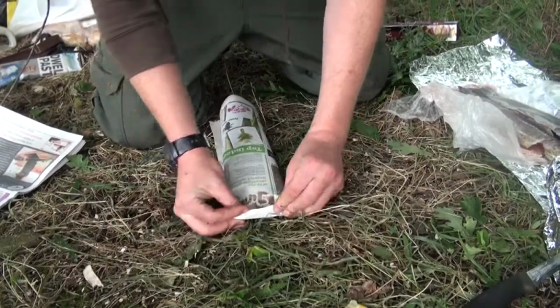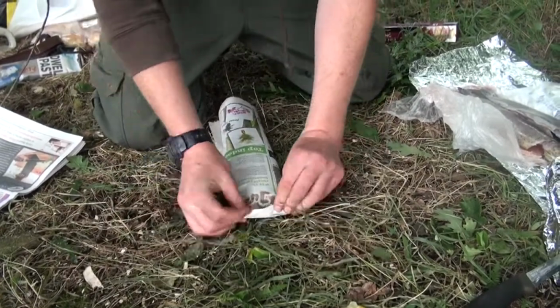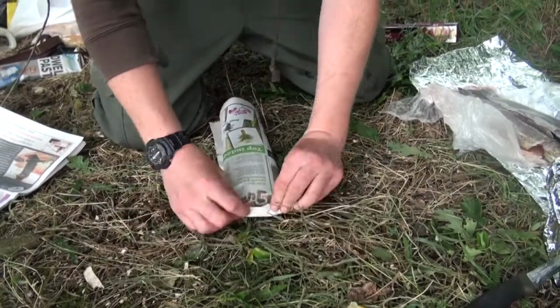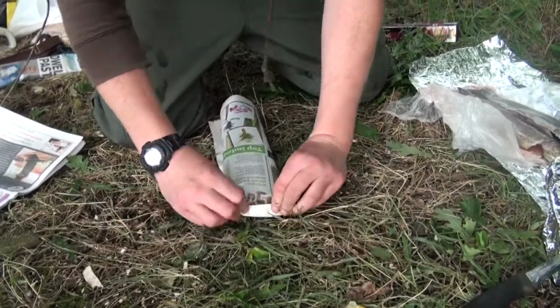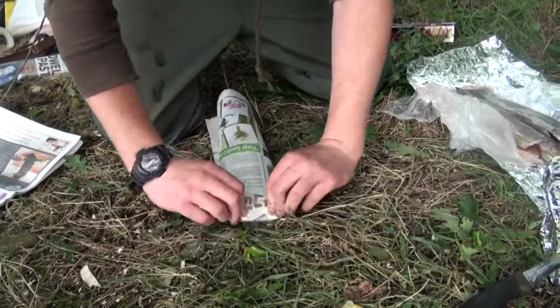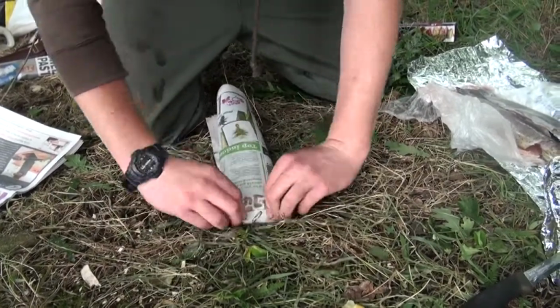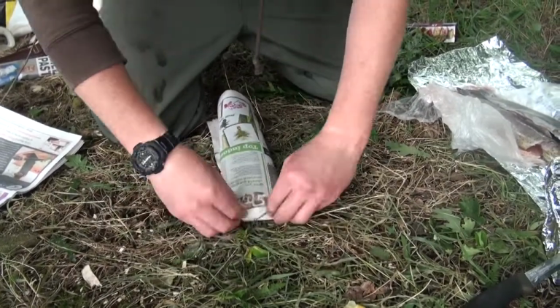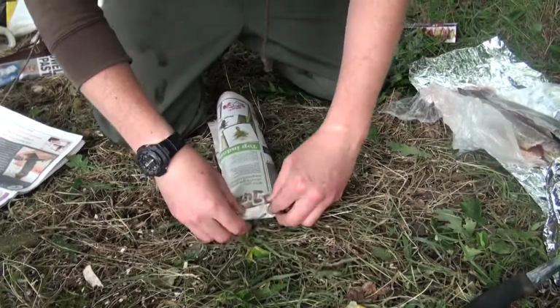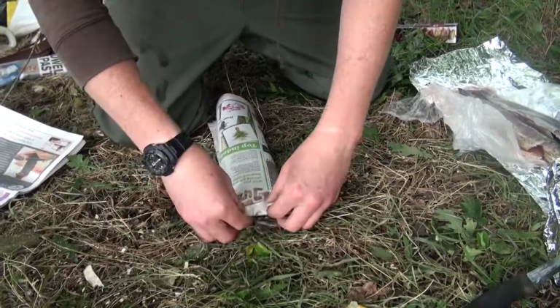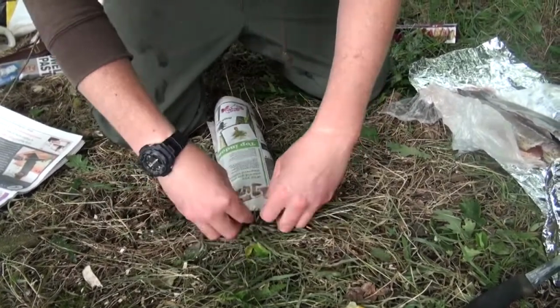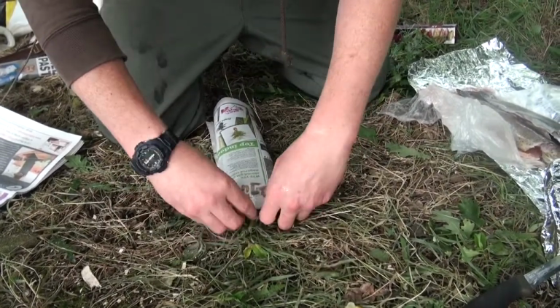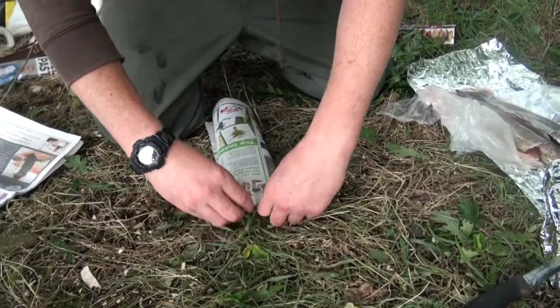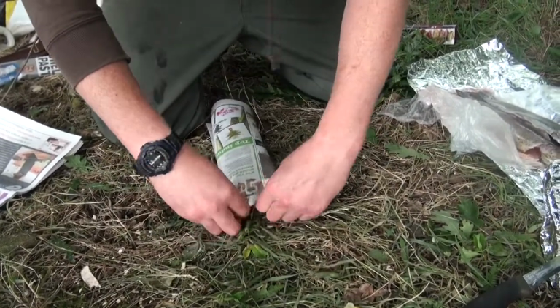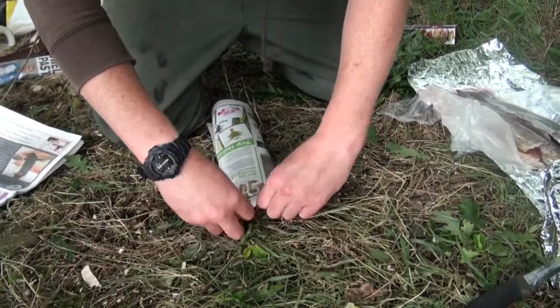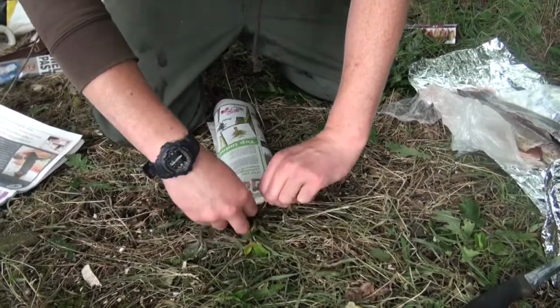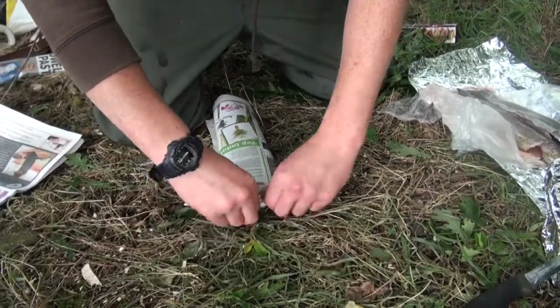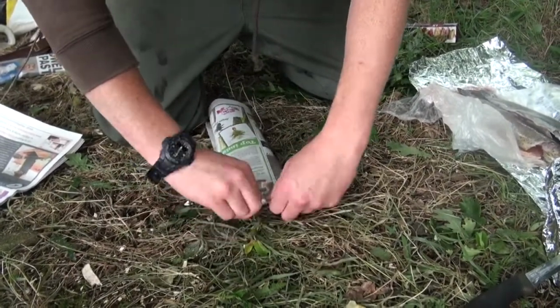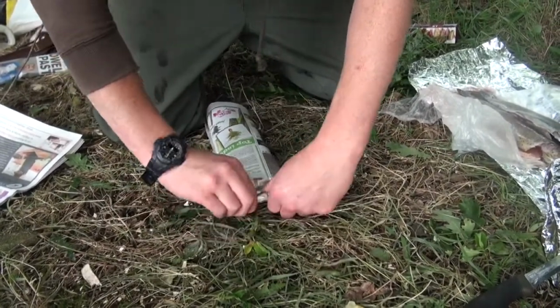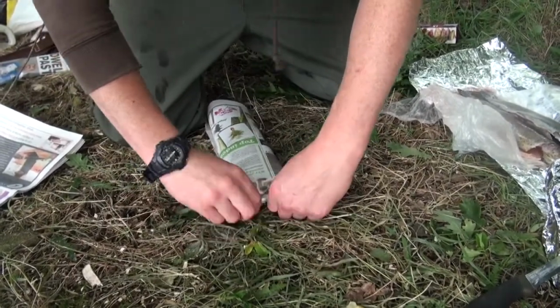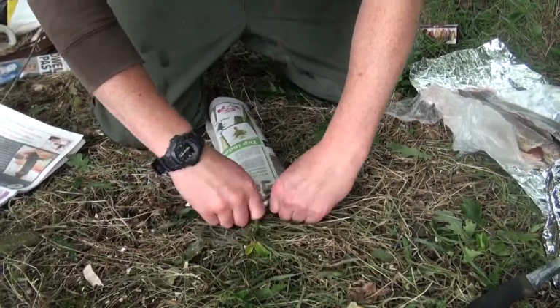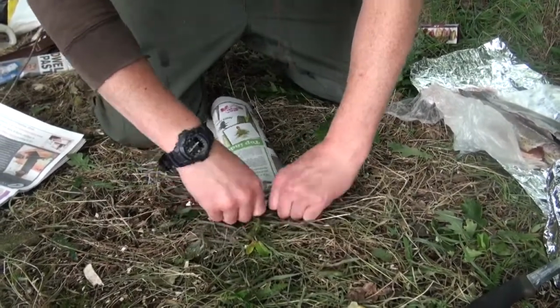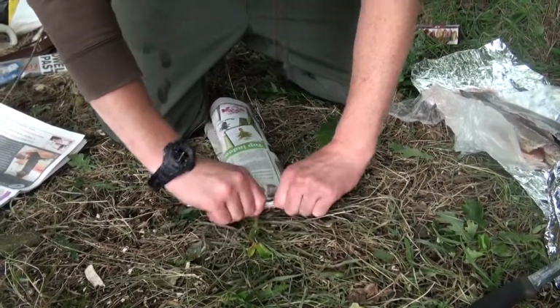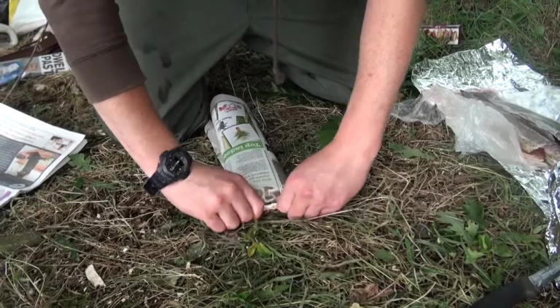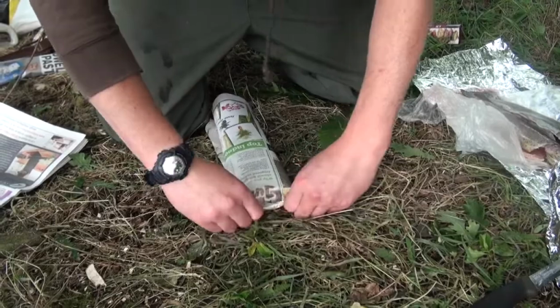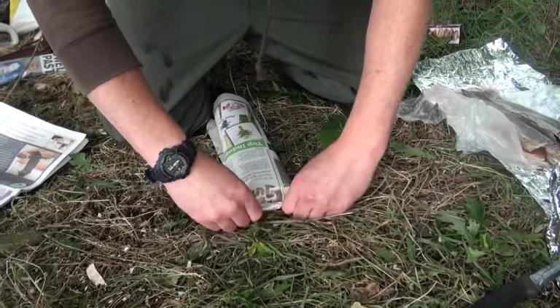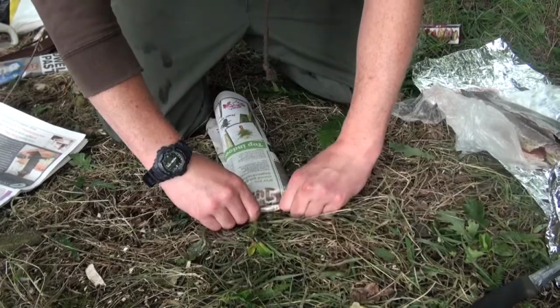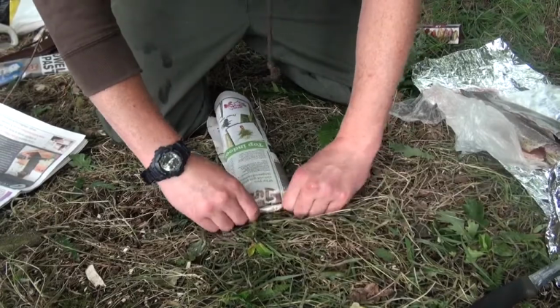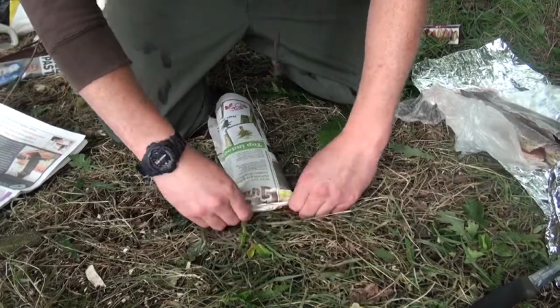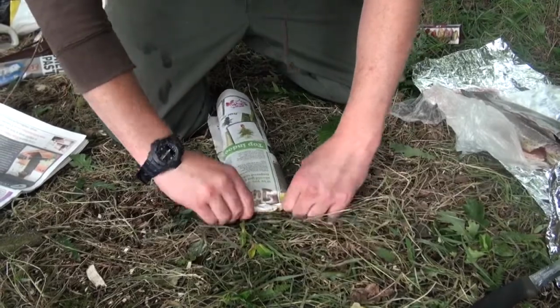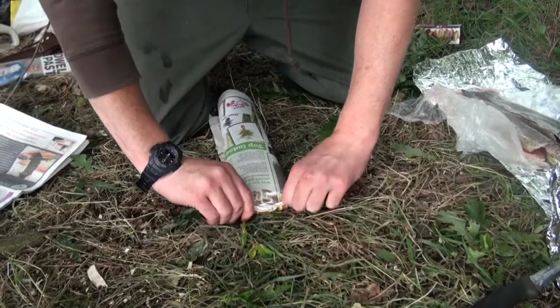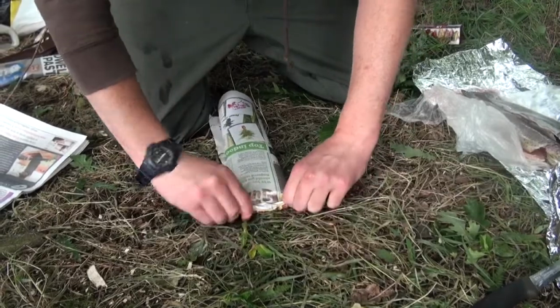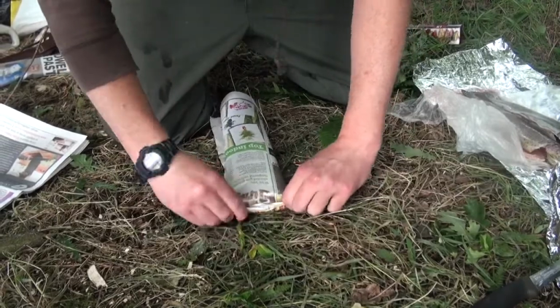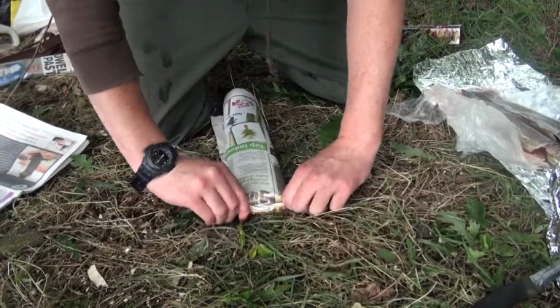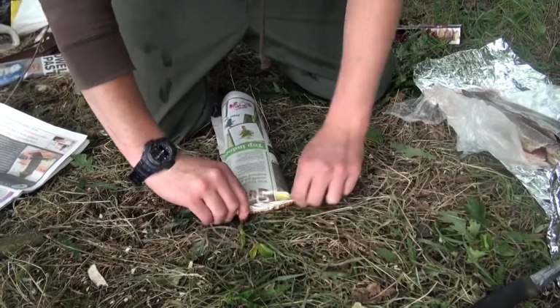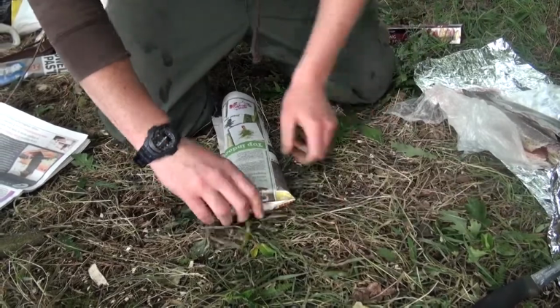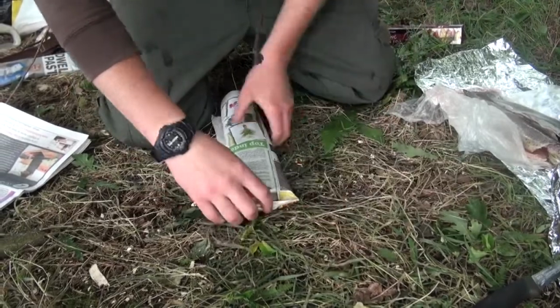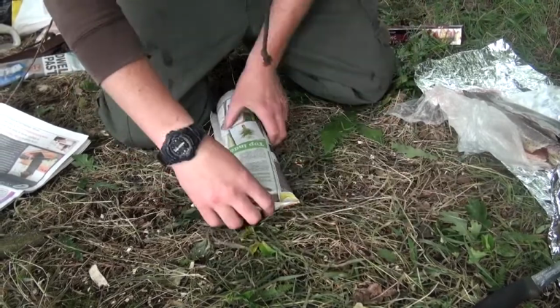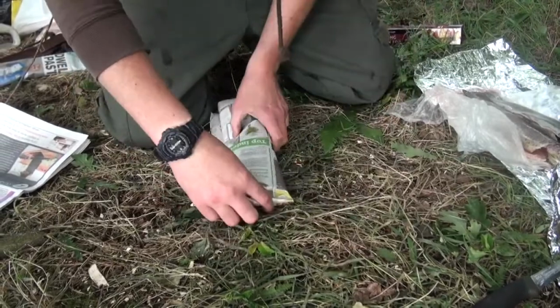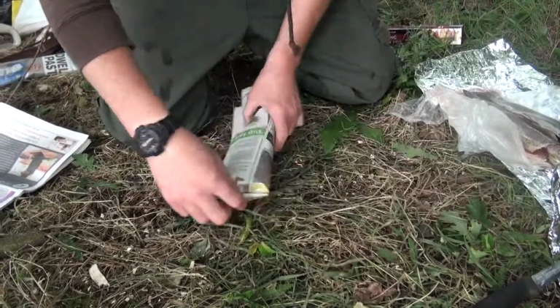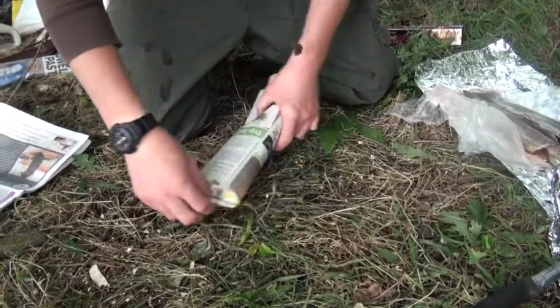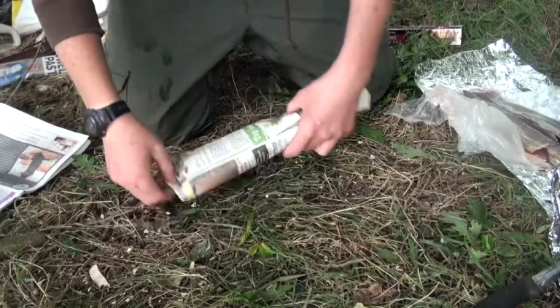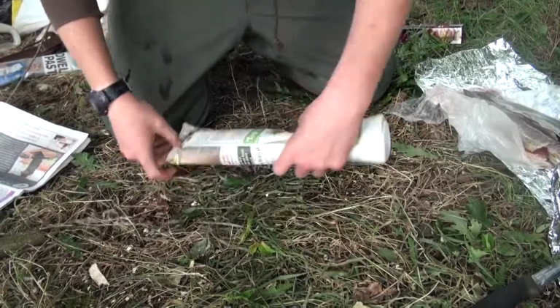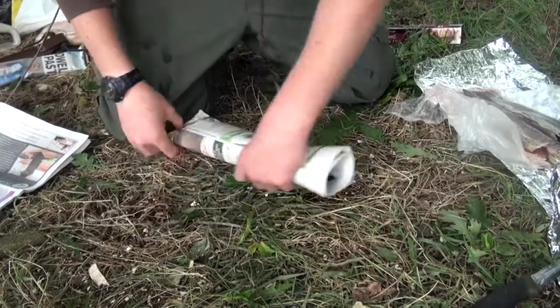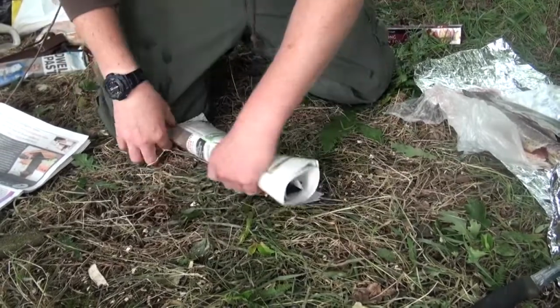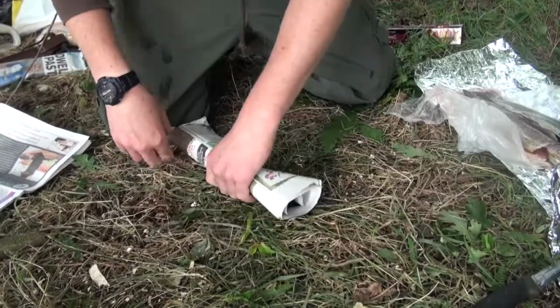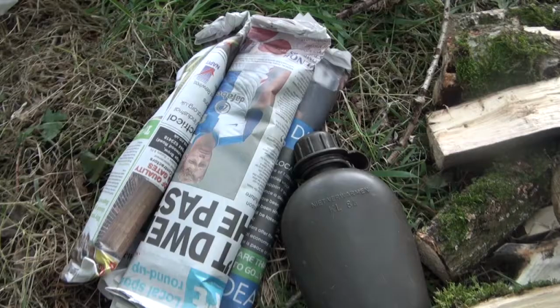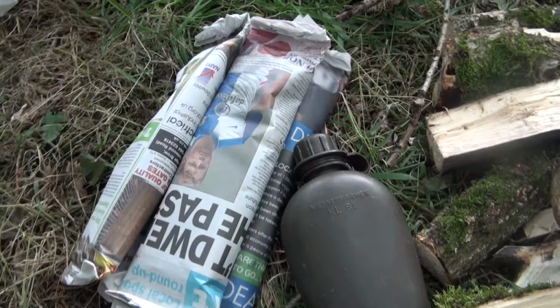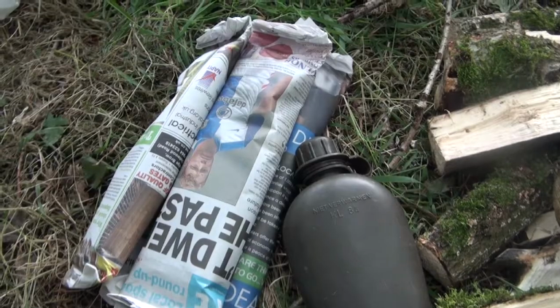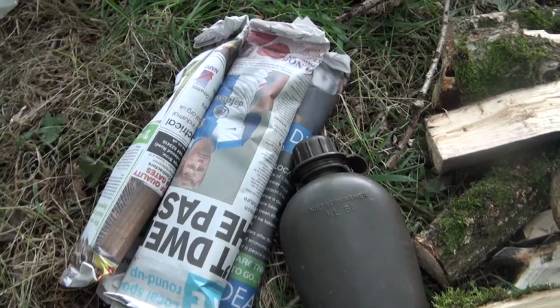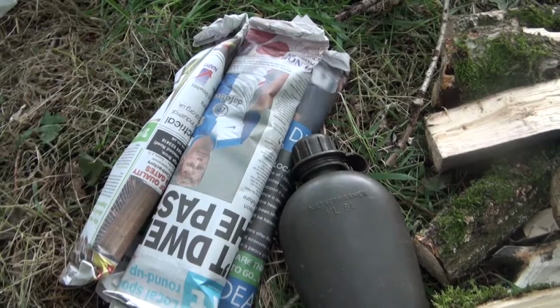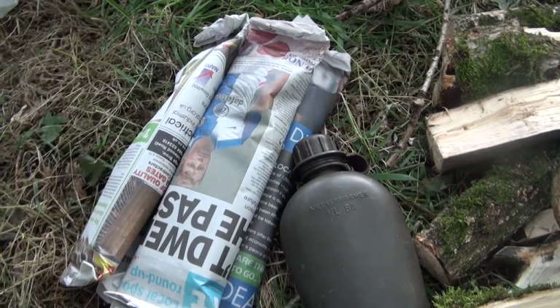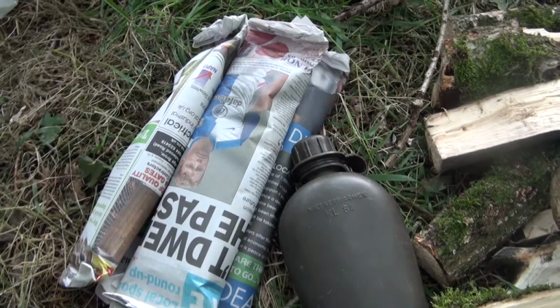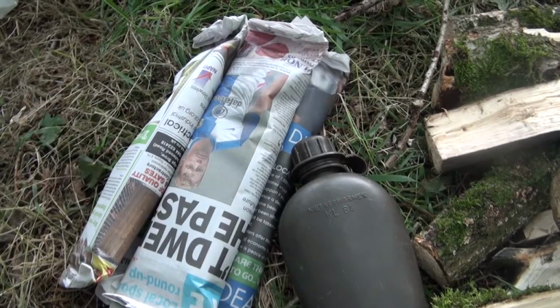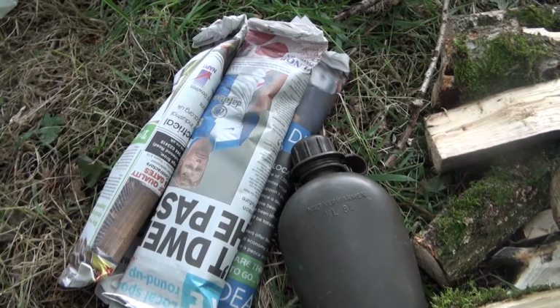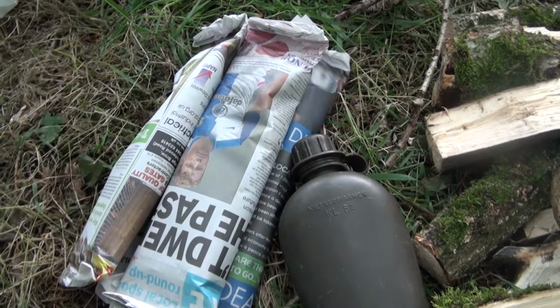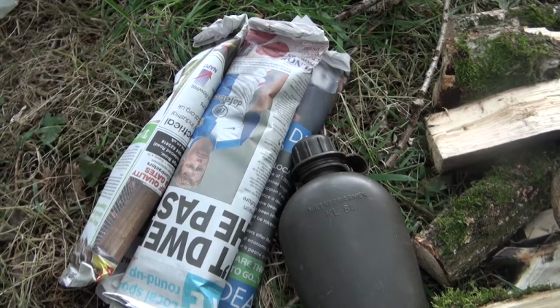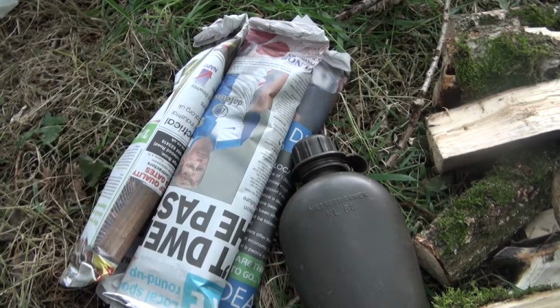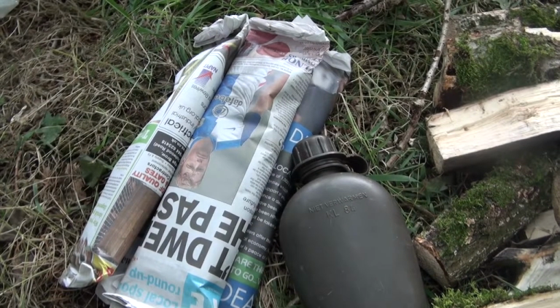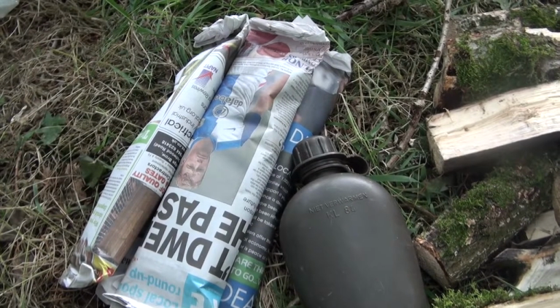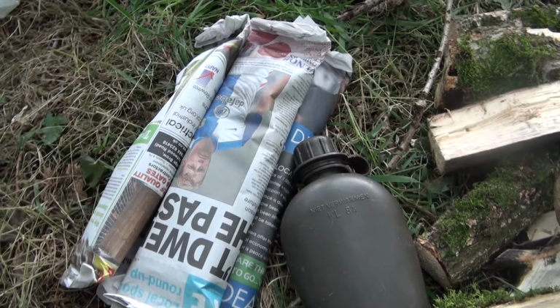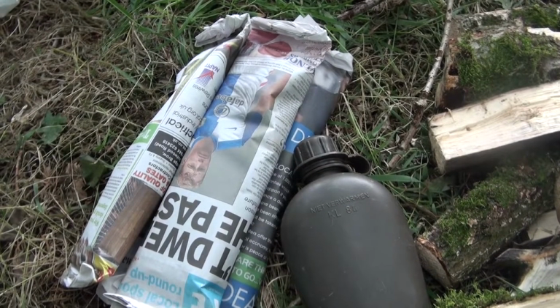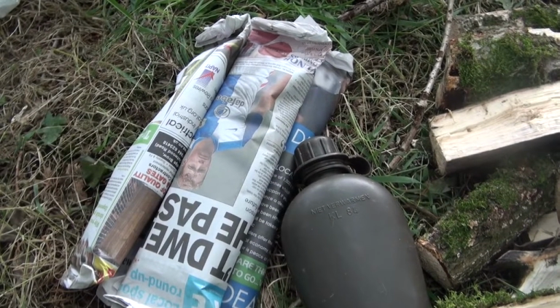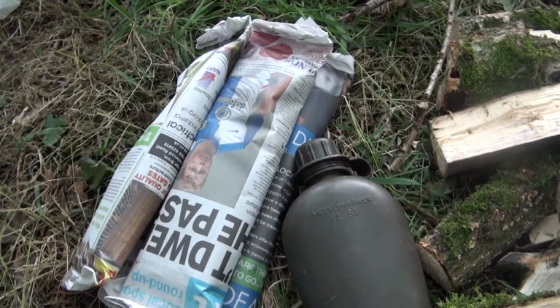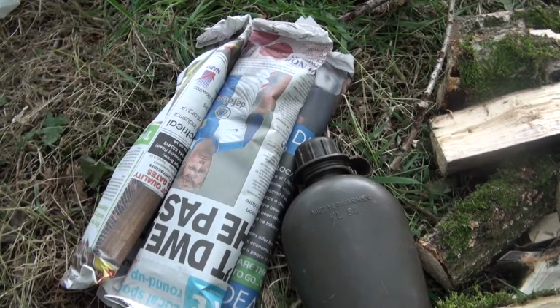The parcel is then soaked in water, absolutely drenched, and then placed on burning embers.